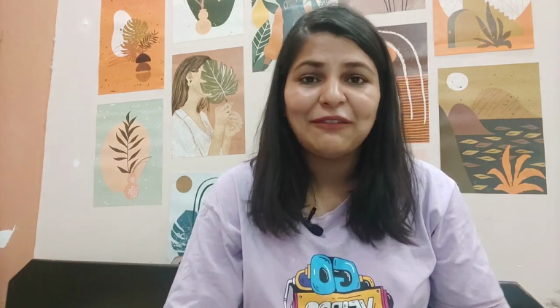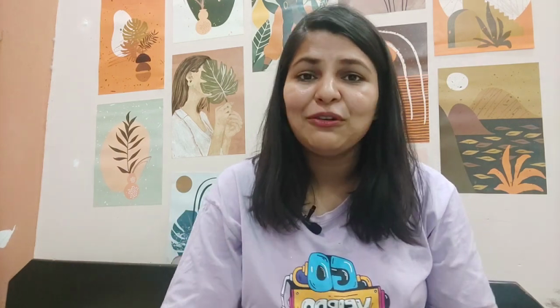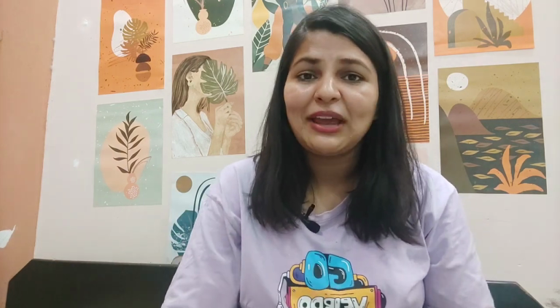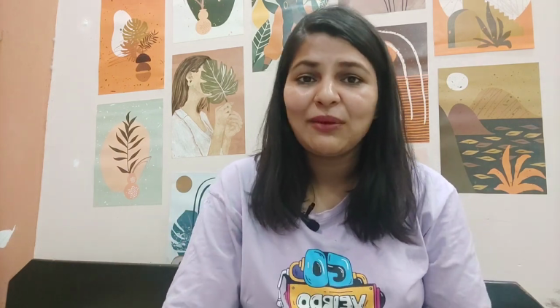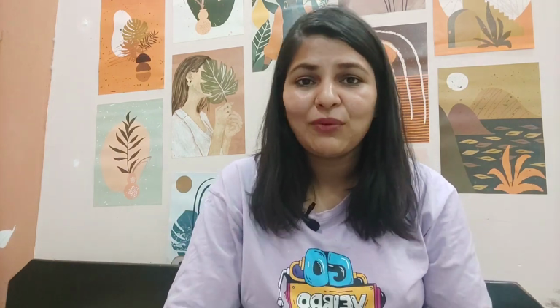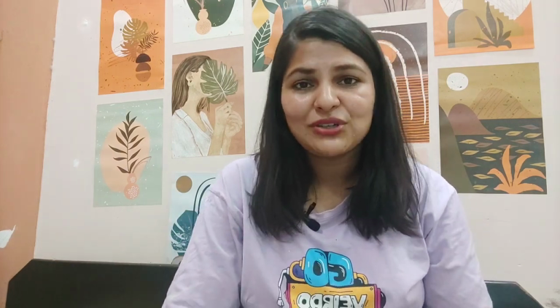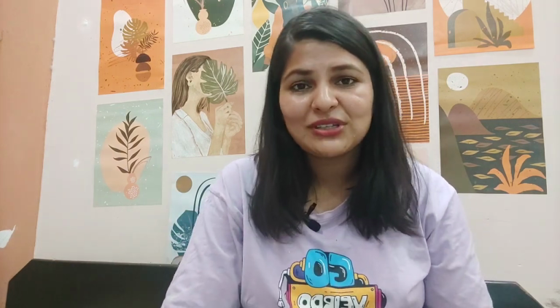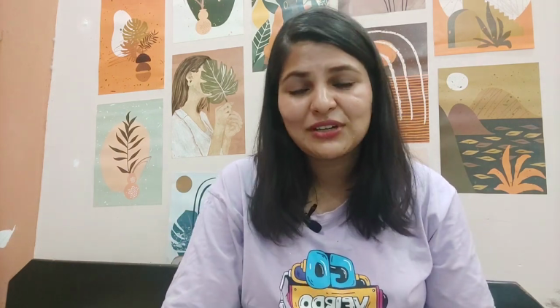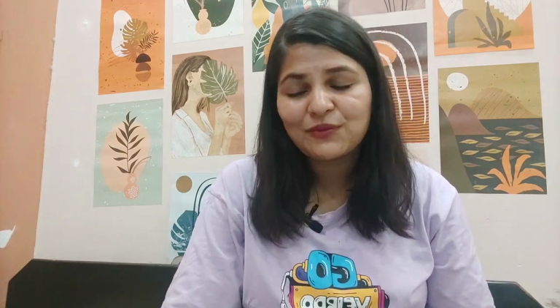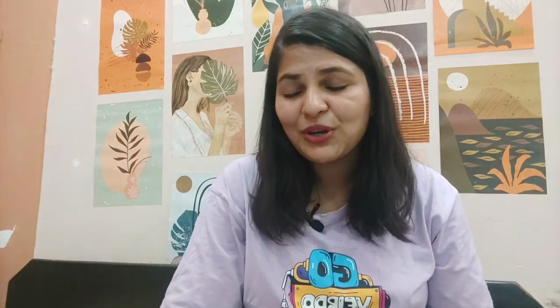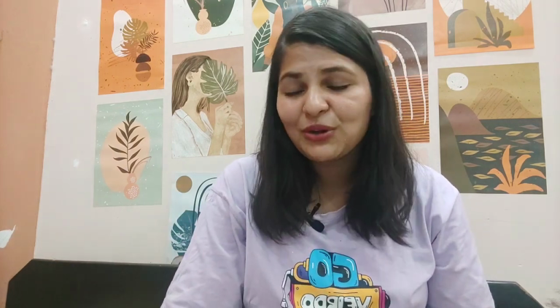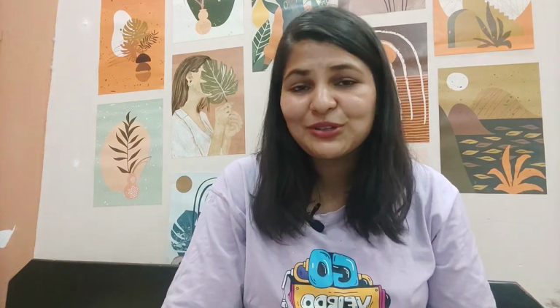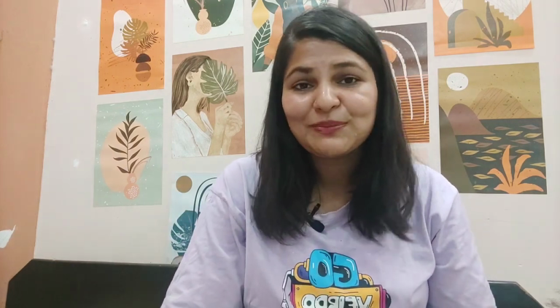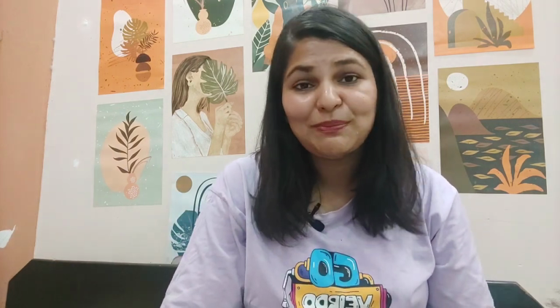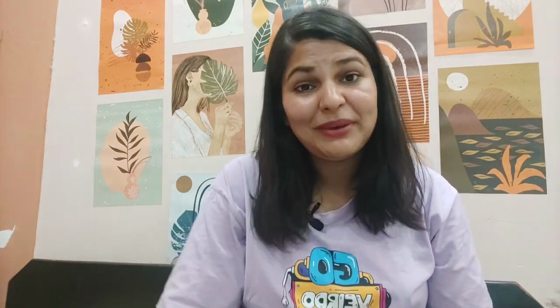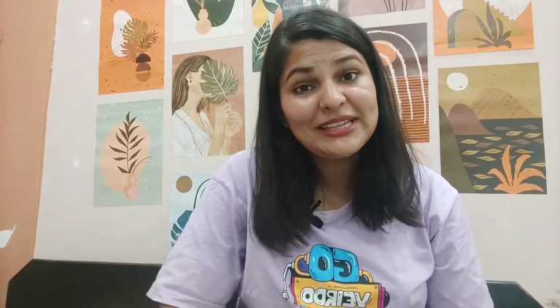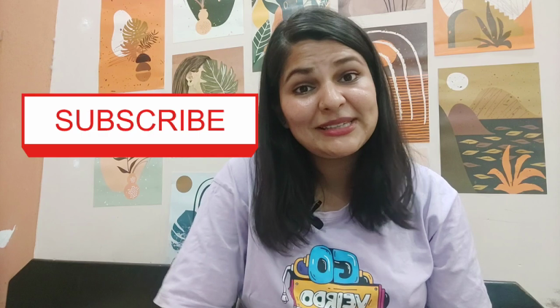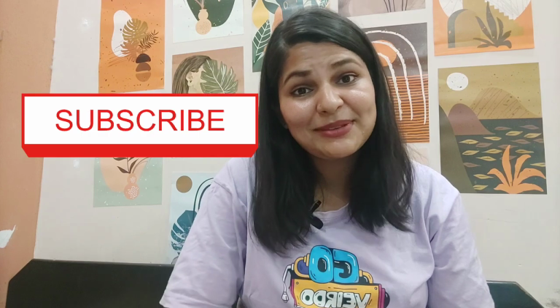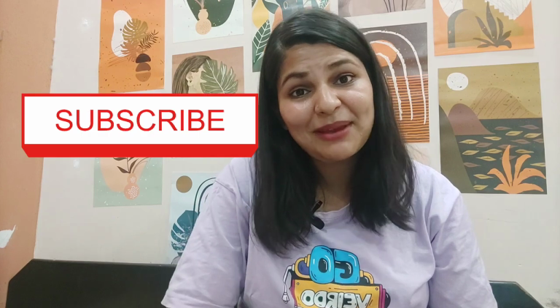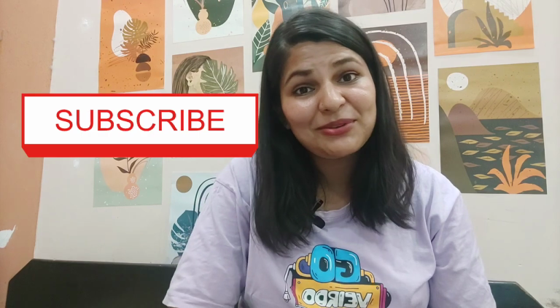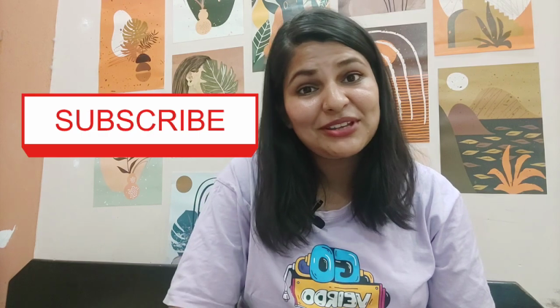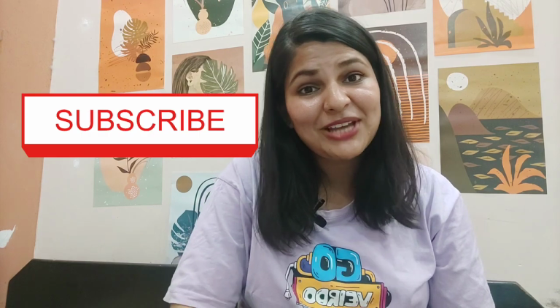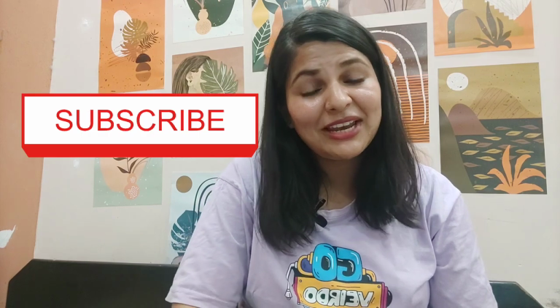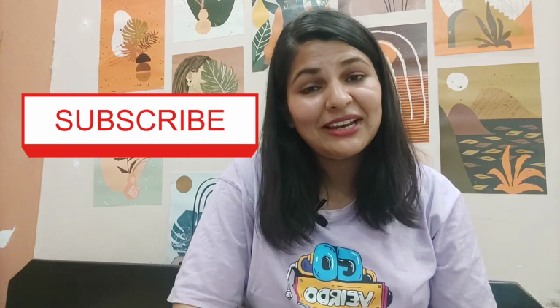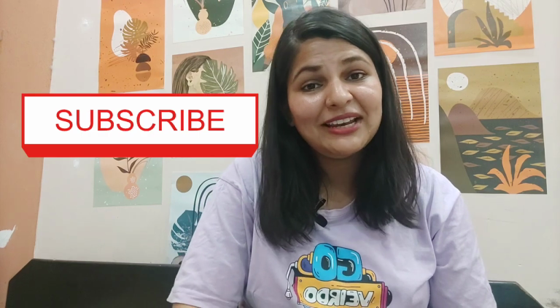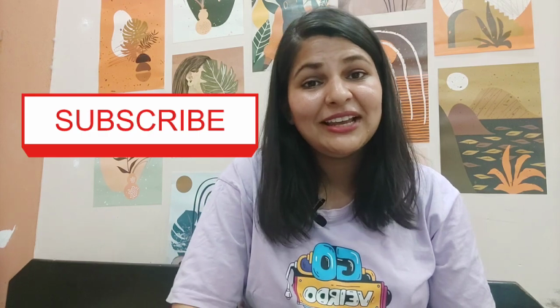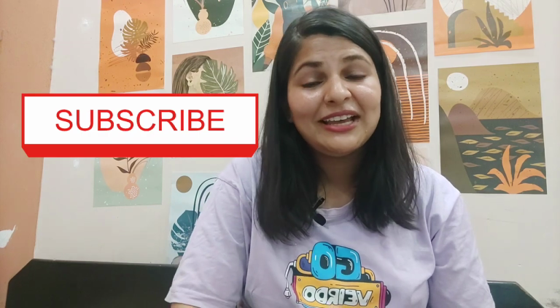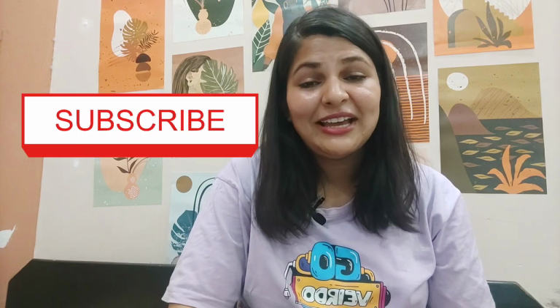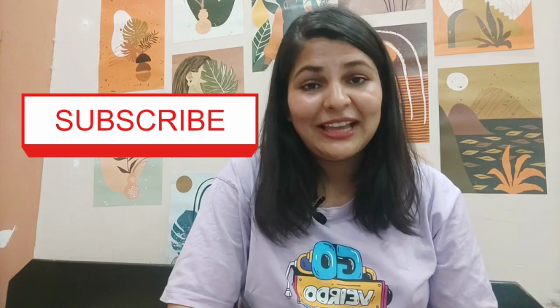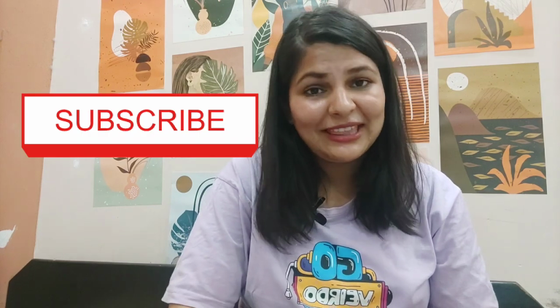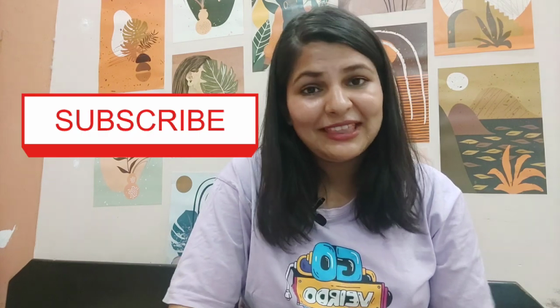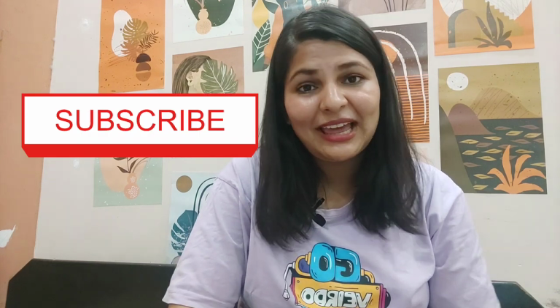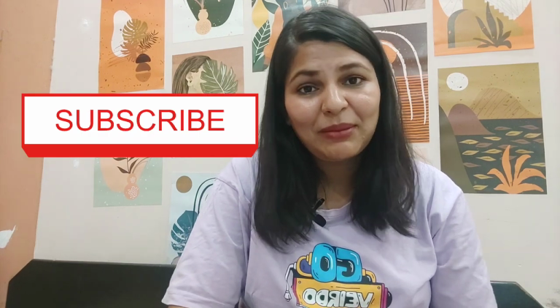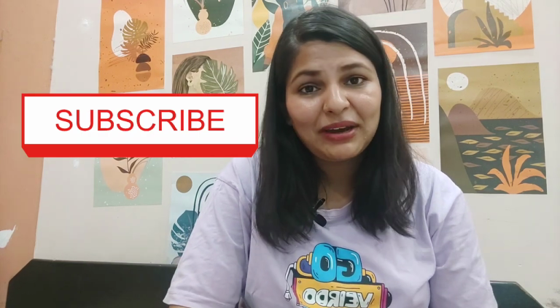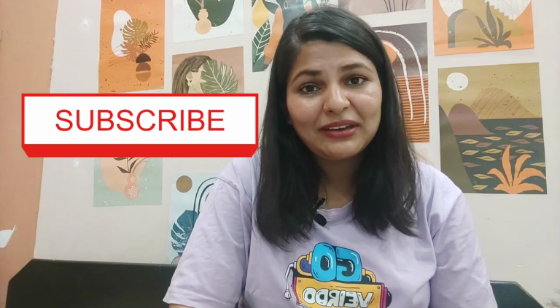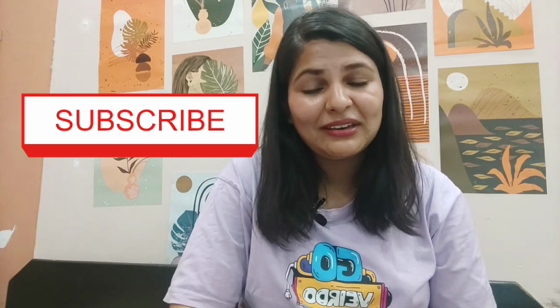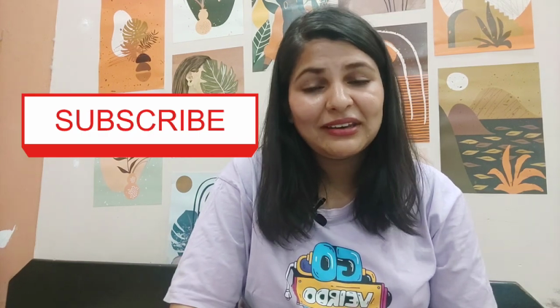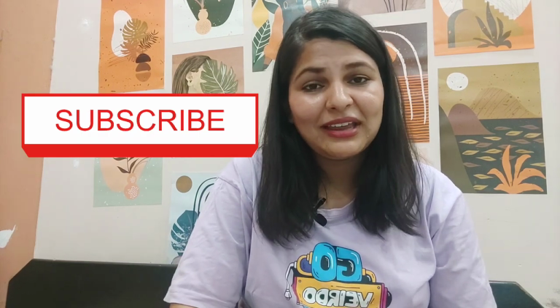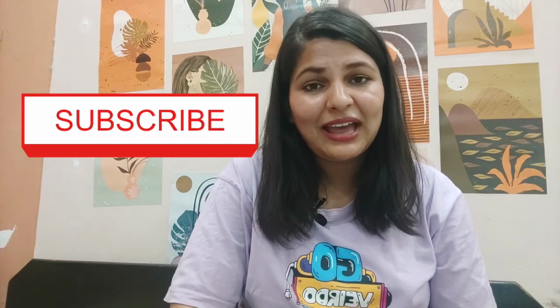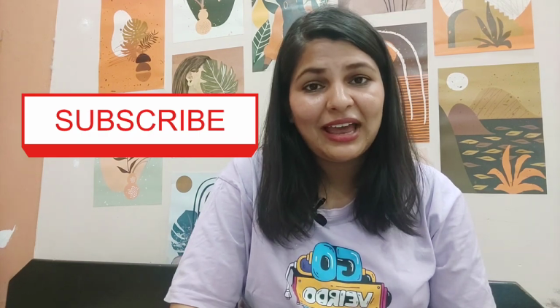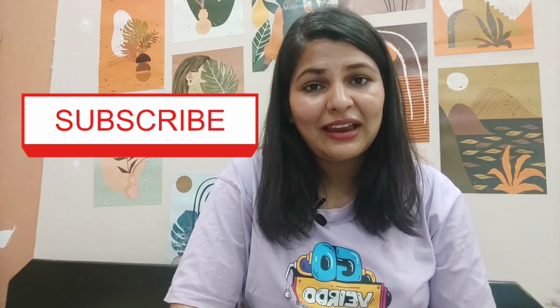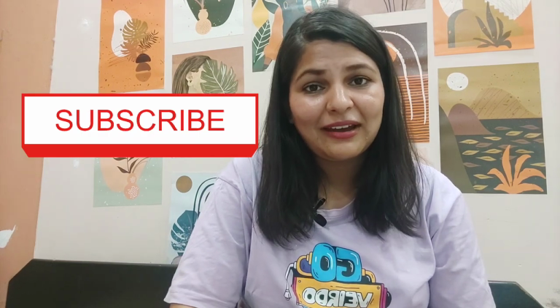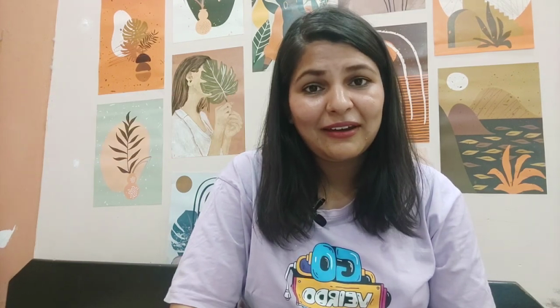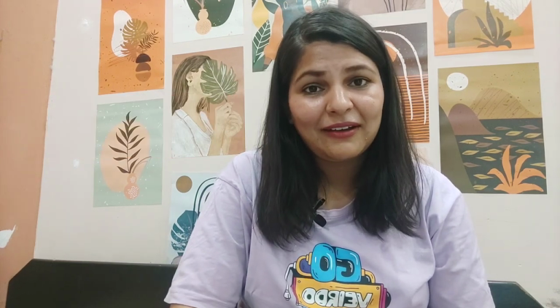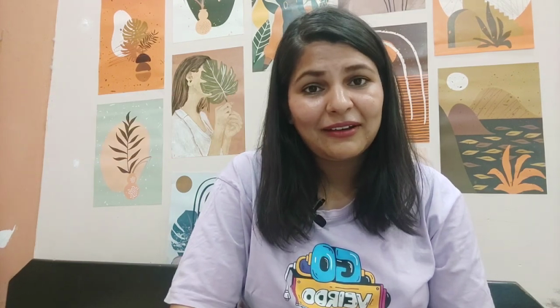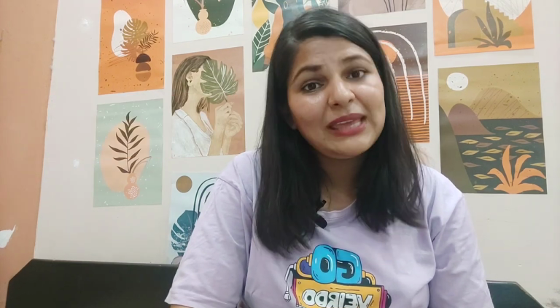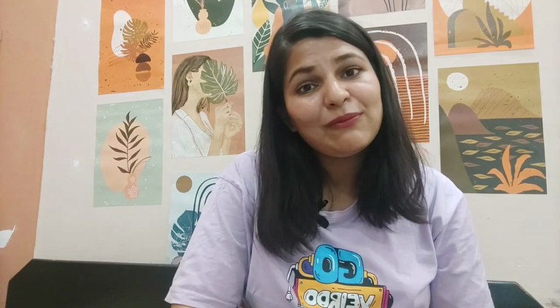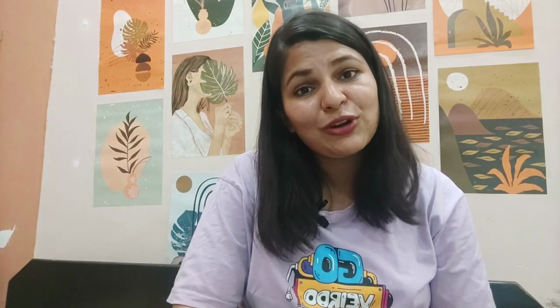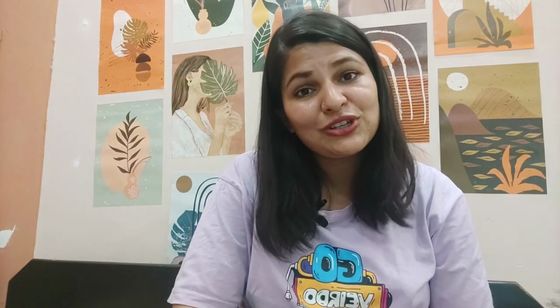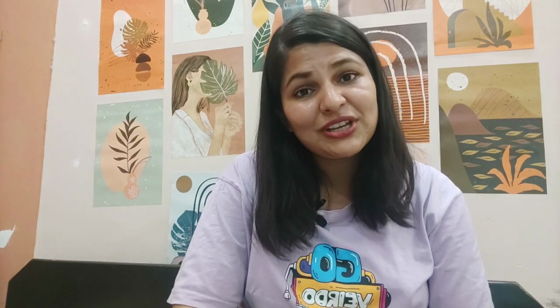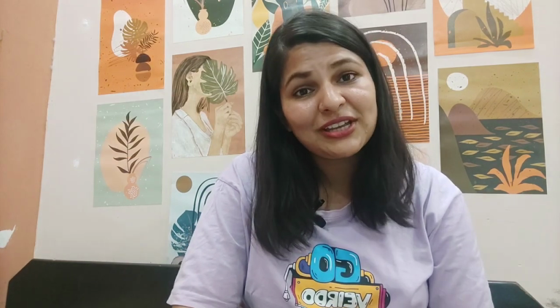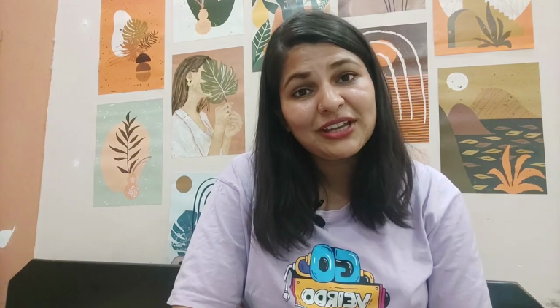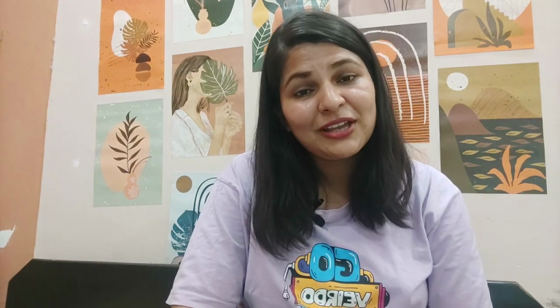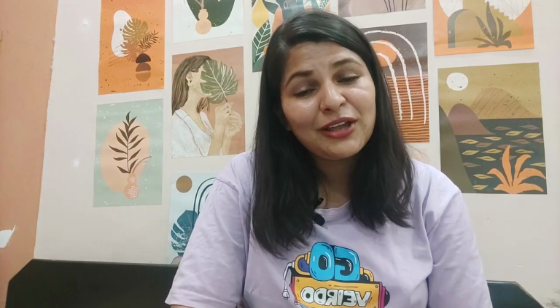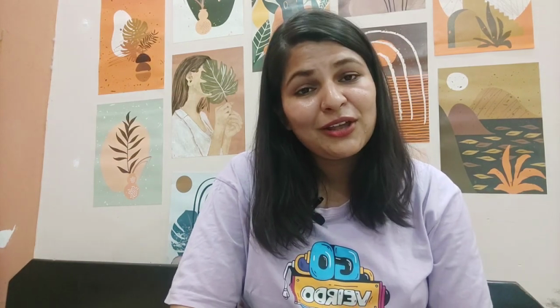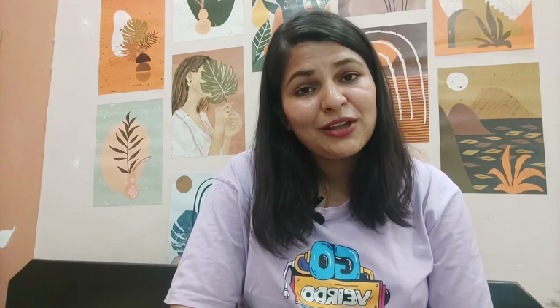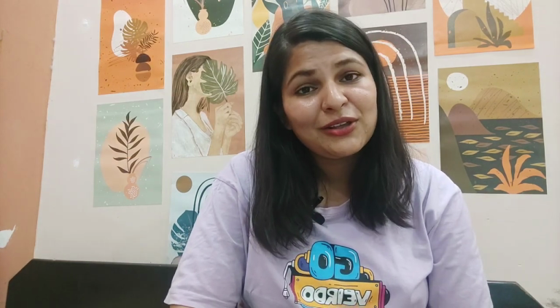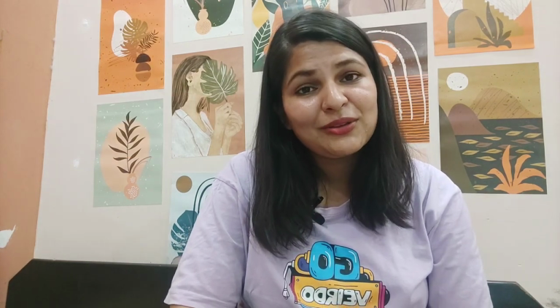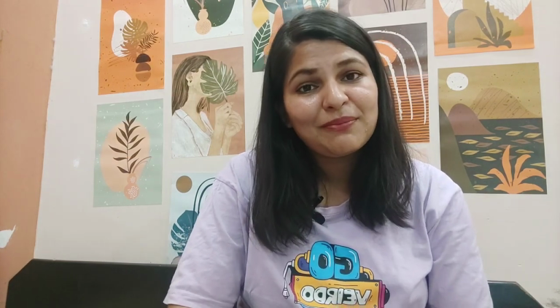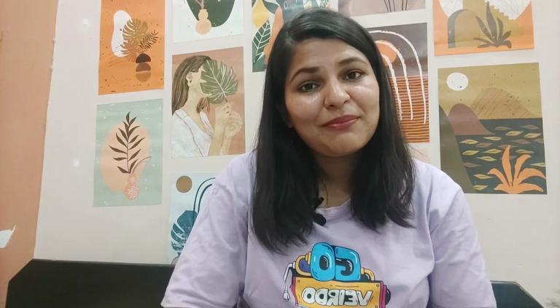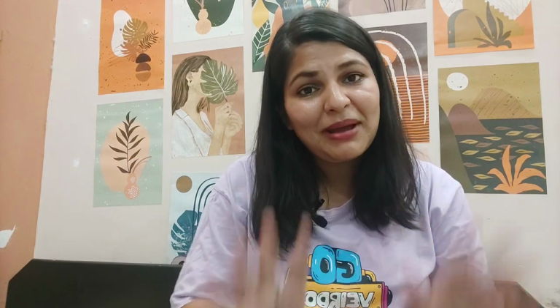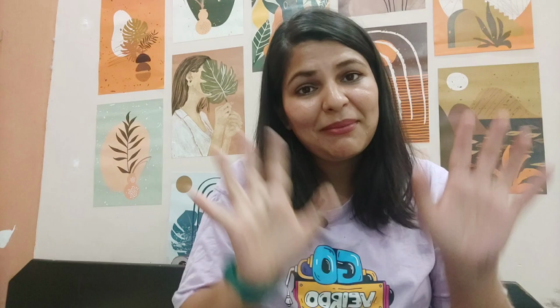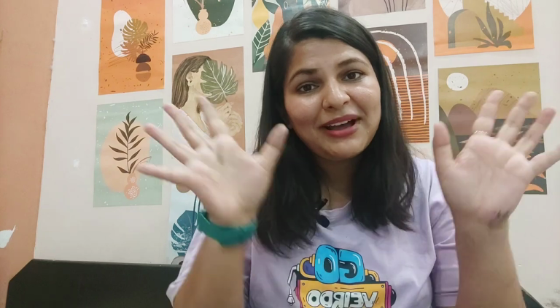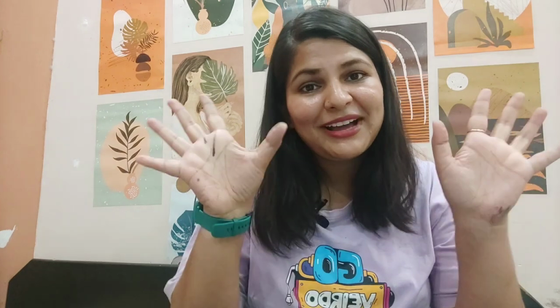If you like watching such videos, please subscribe to the channel, hit the like button, and keep watching. Bye-bye!